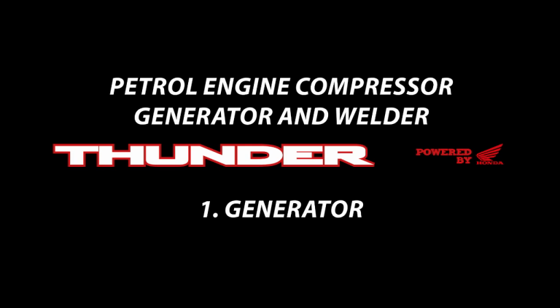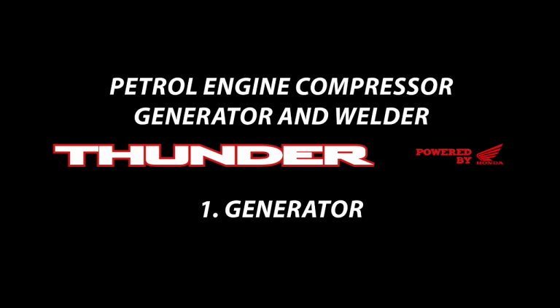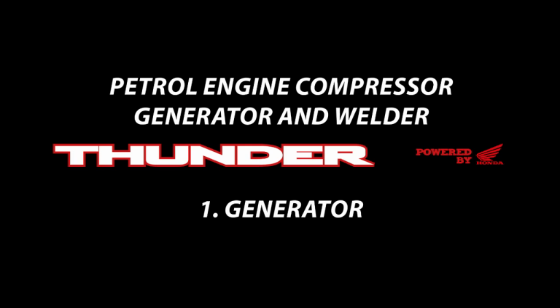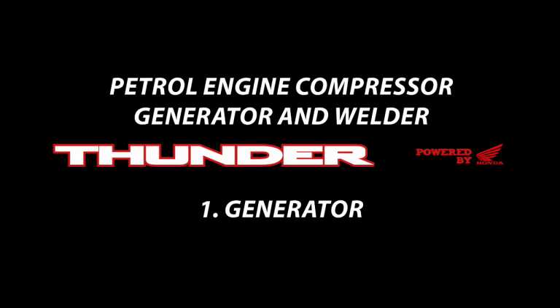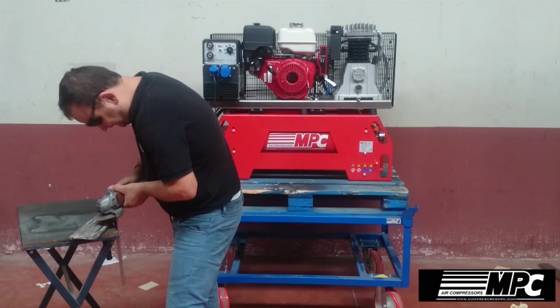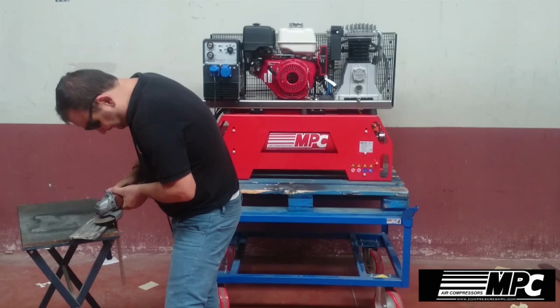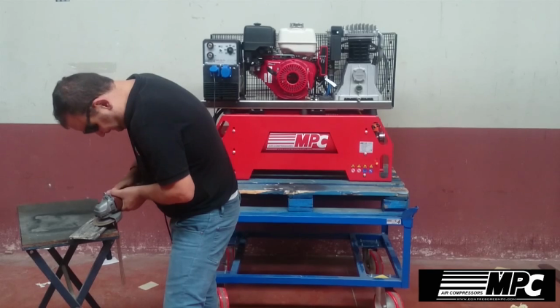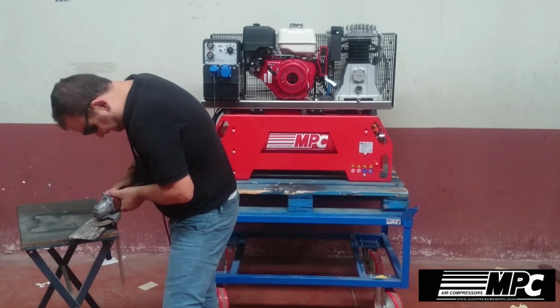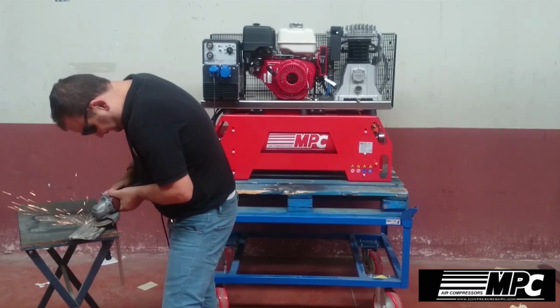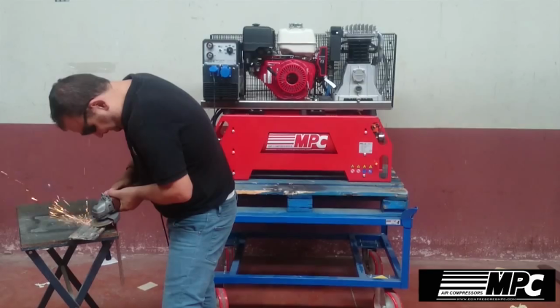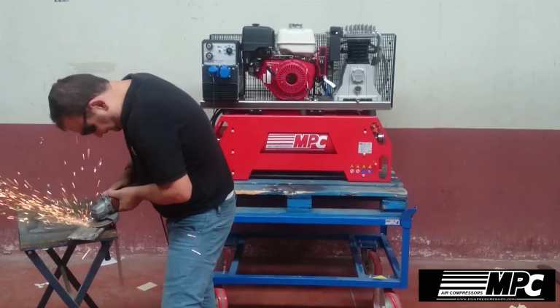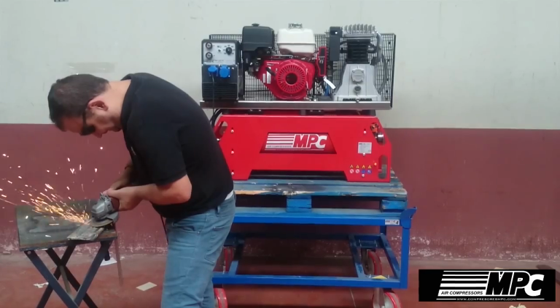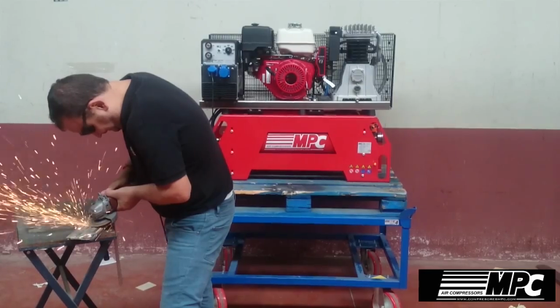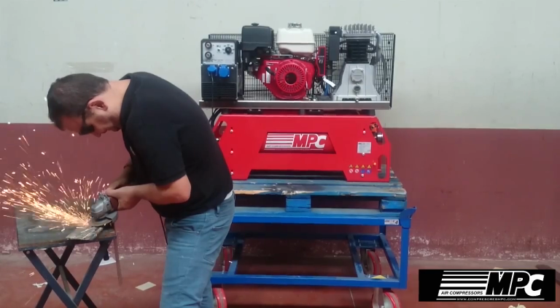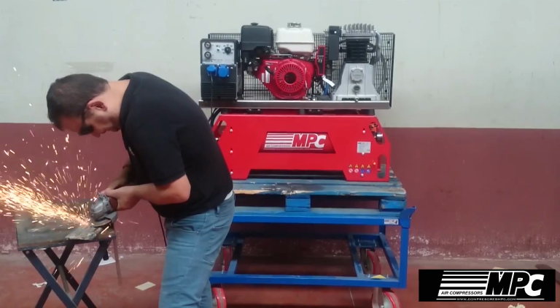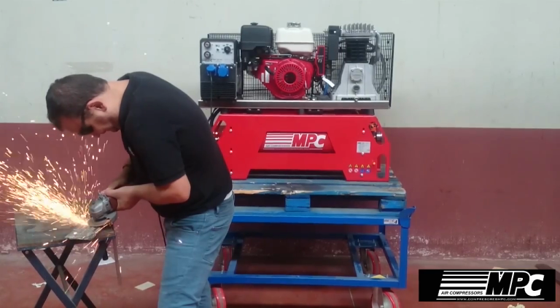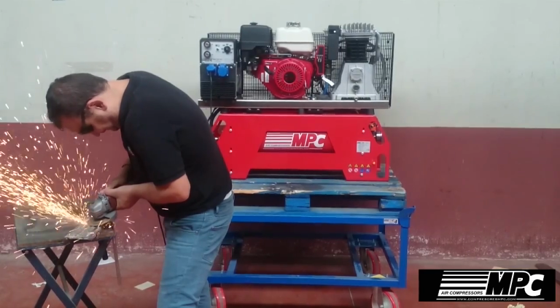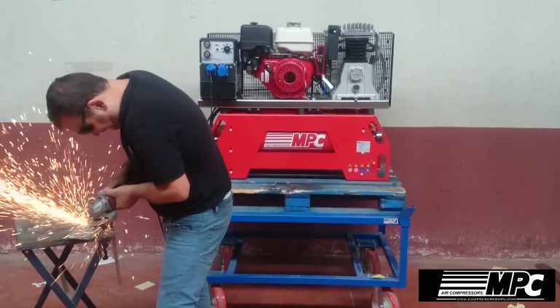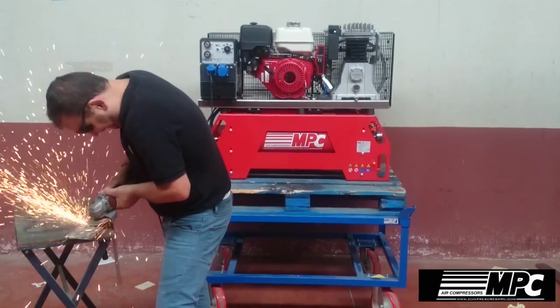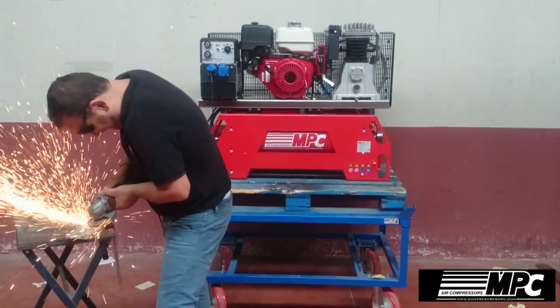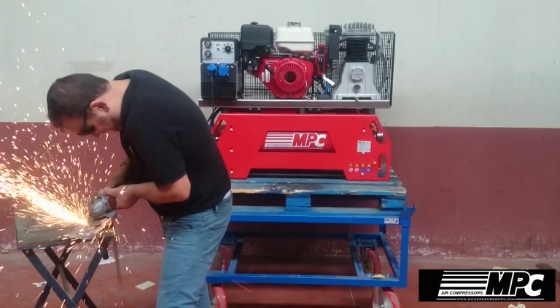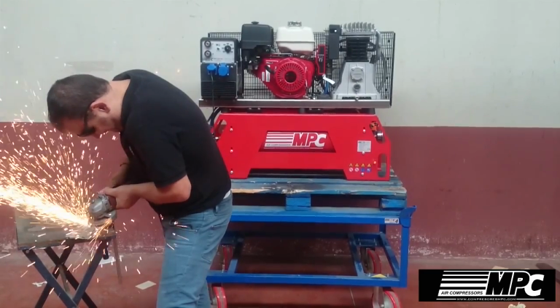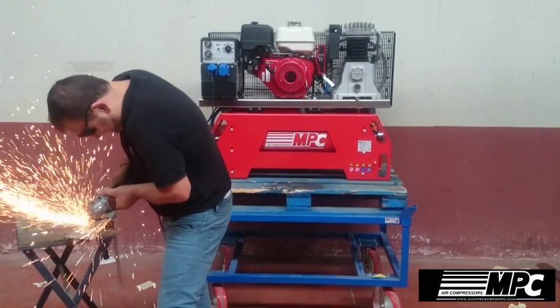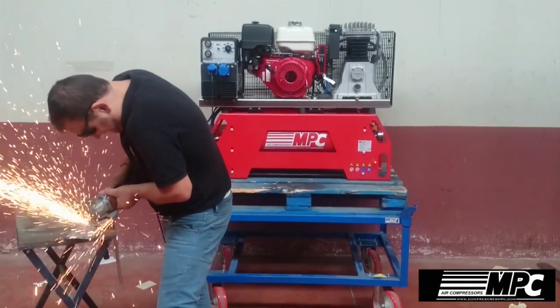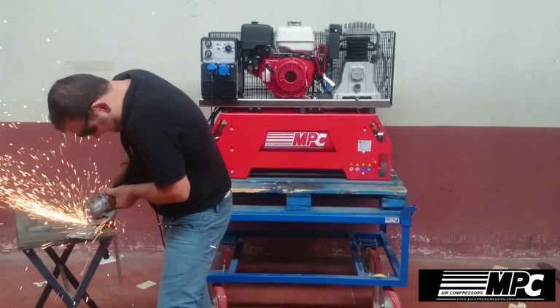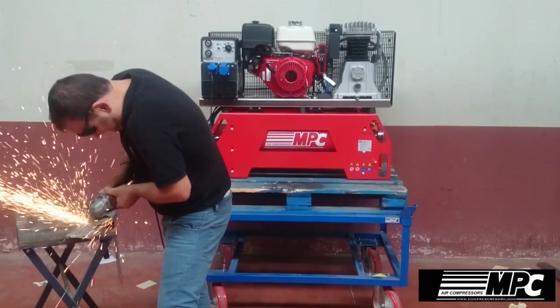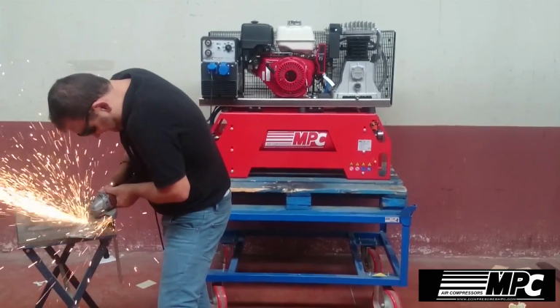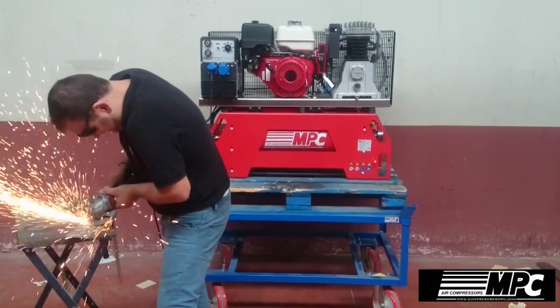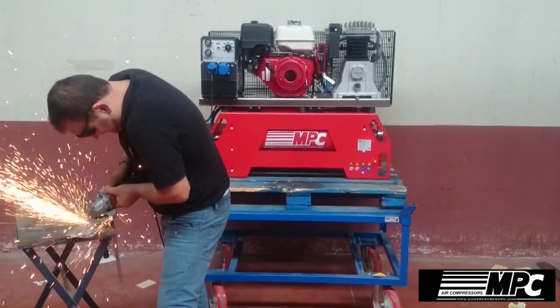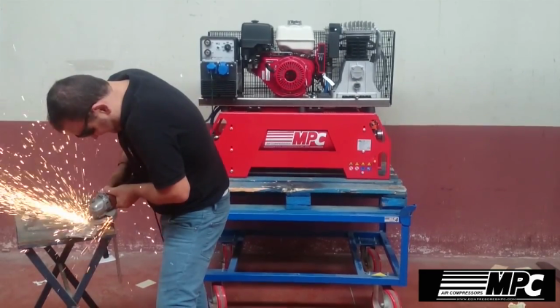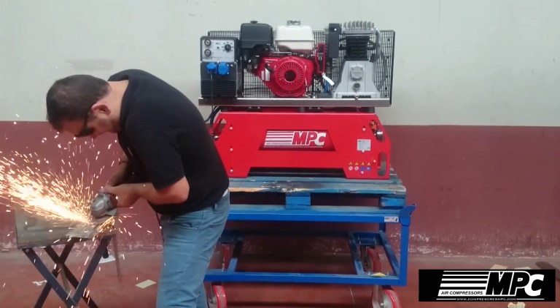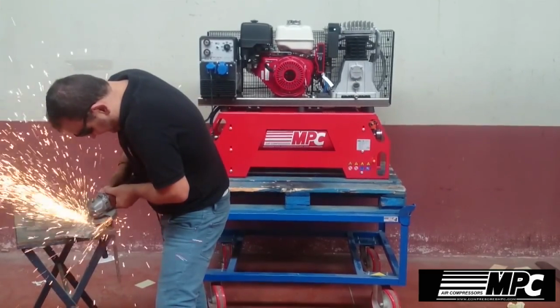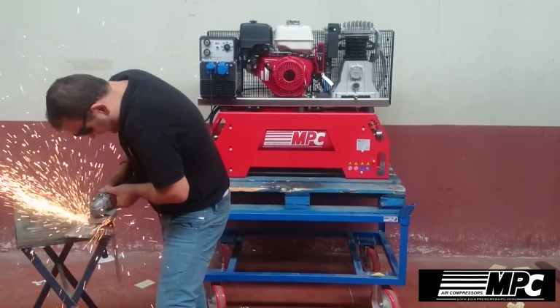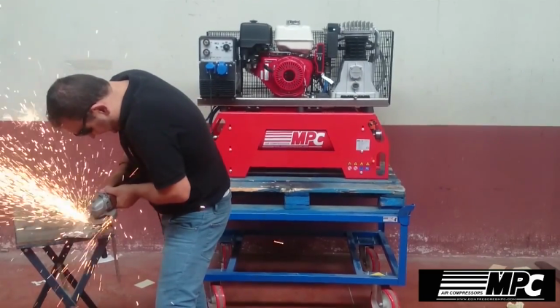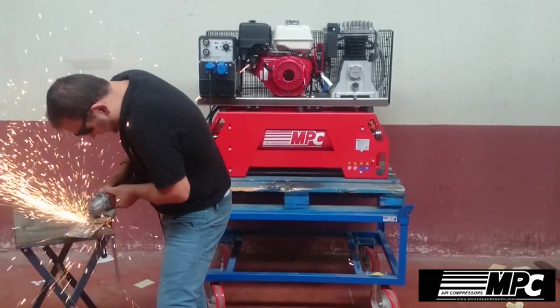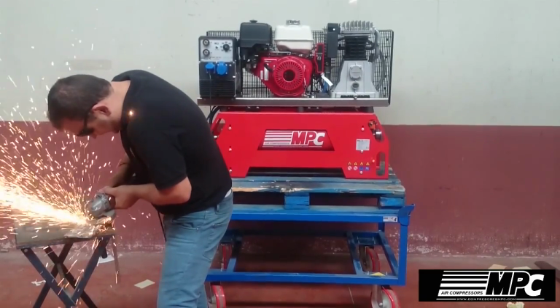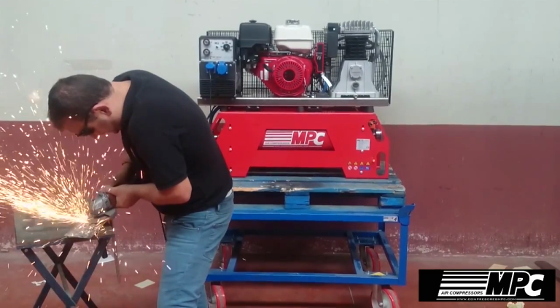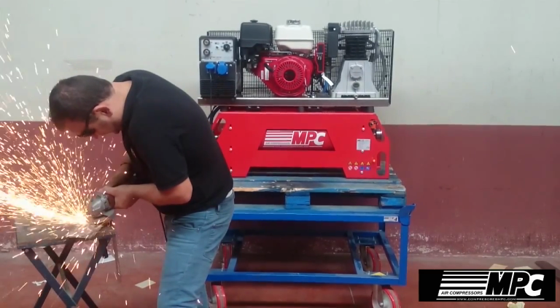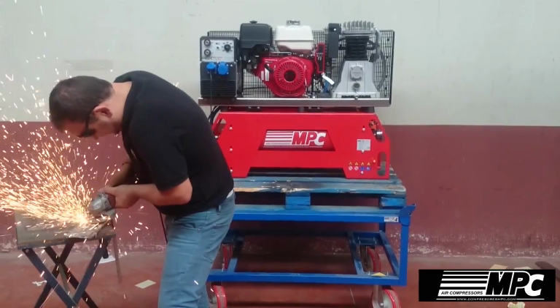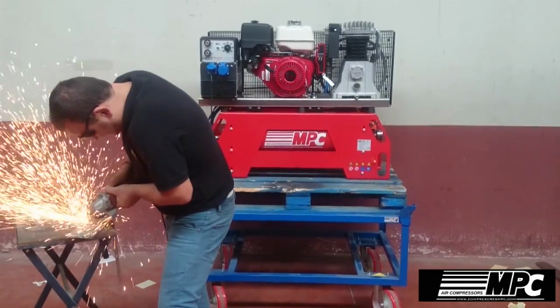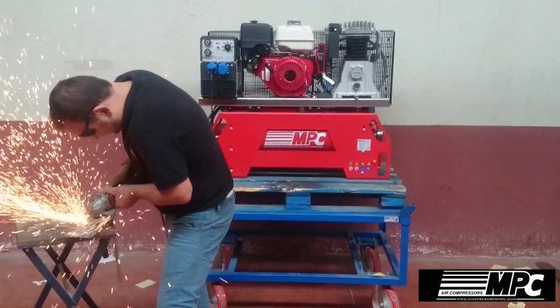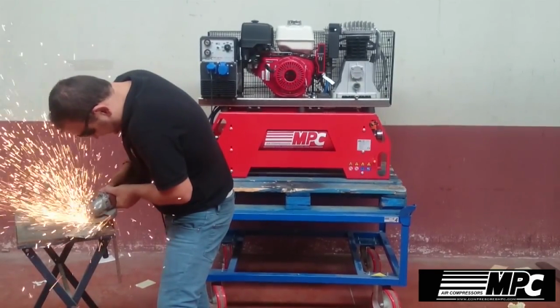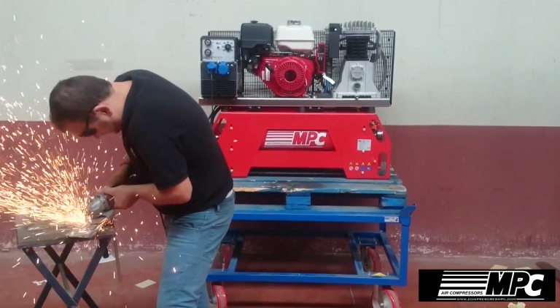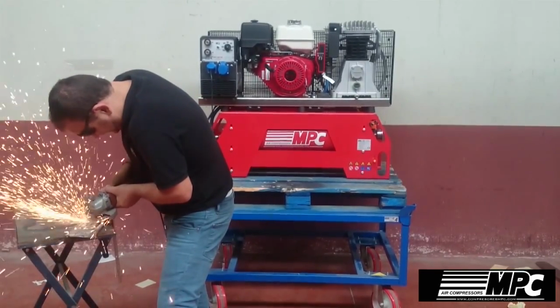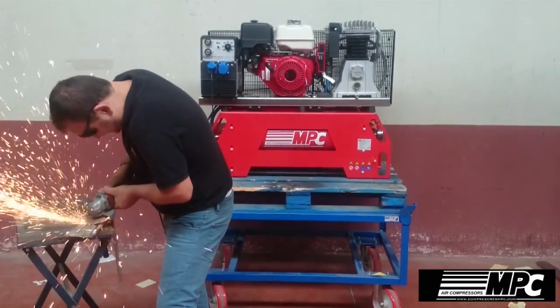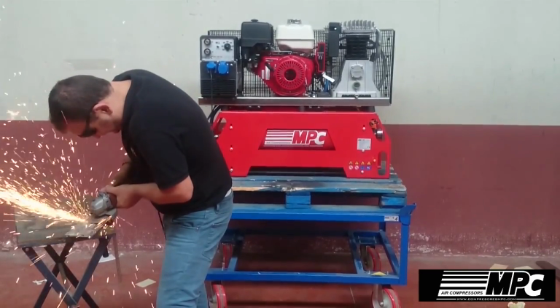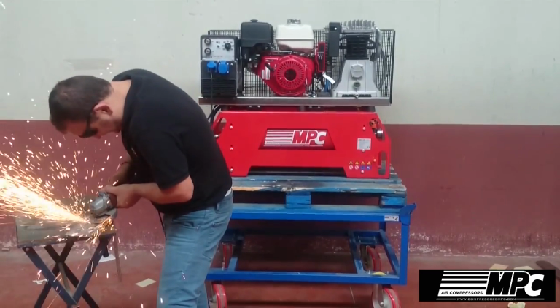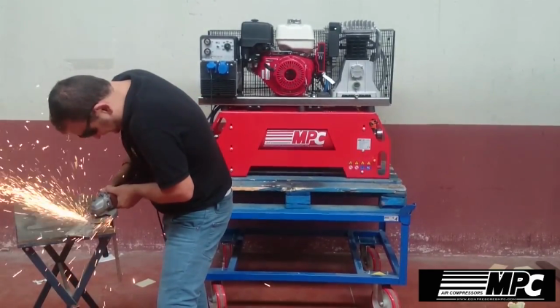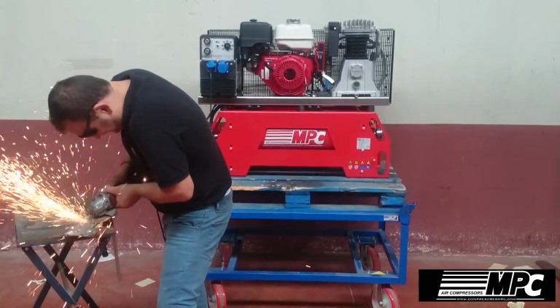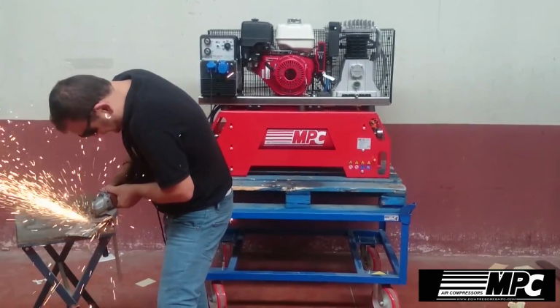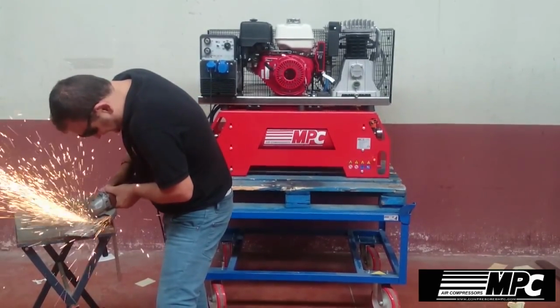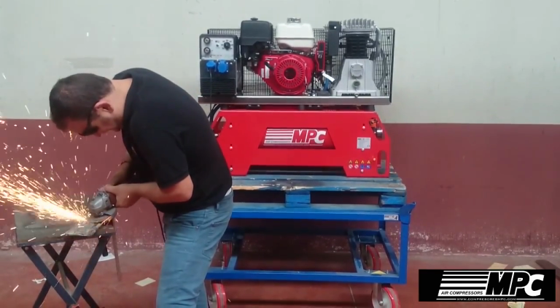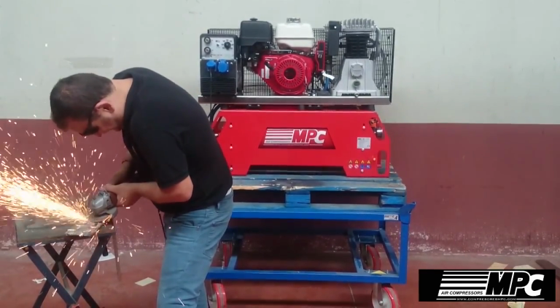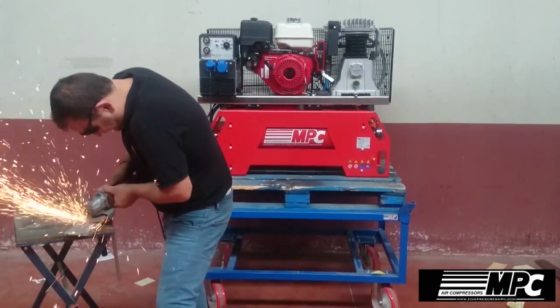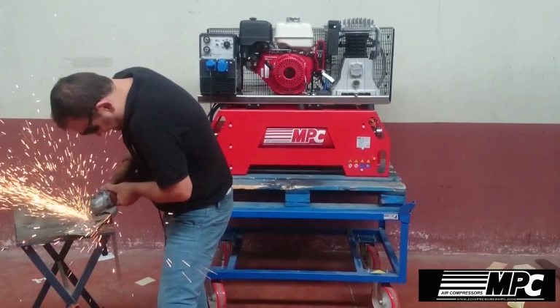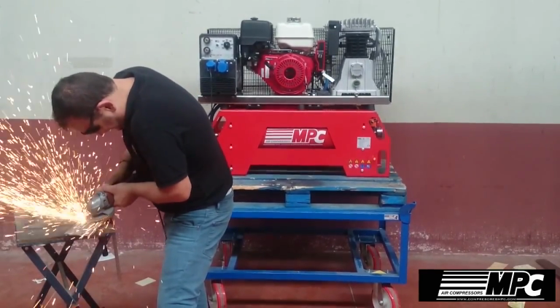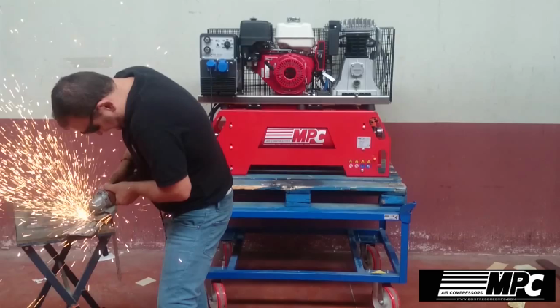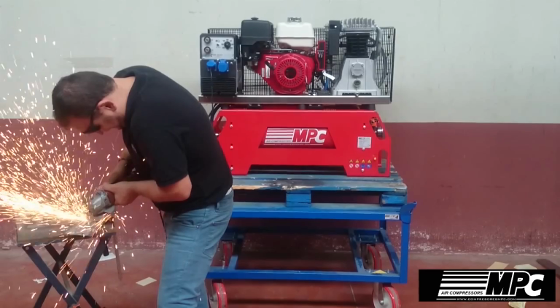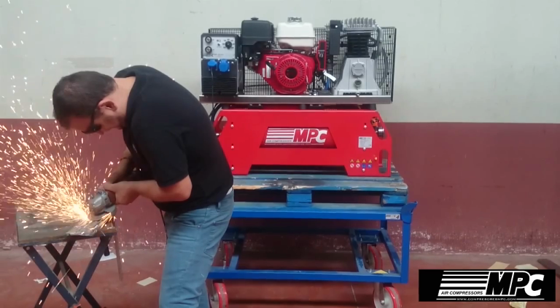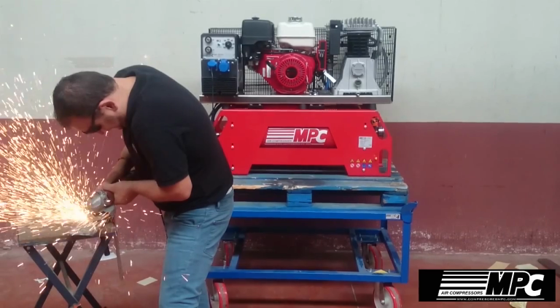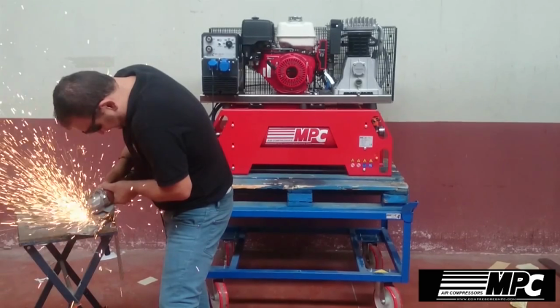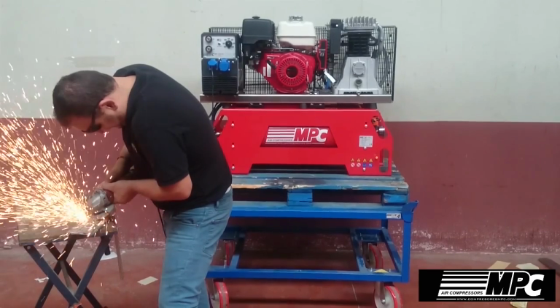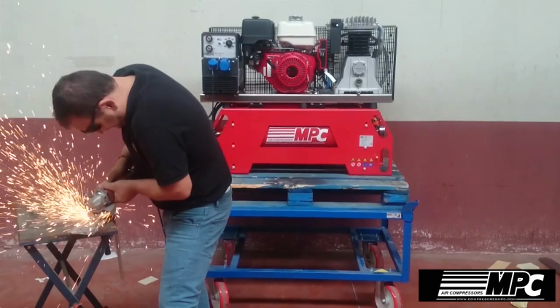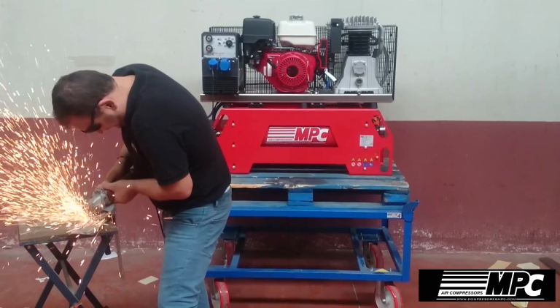The generator, which has a maximum output power of 4000W, provides power when you need it.